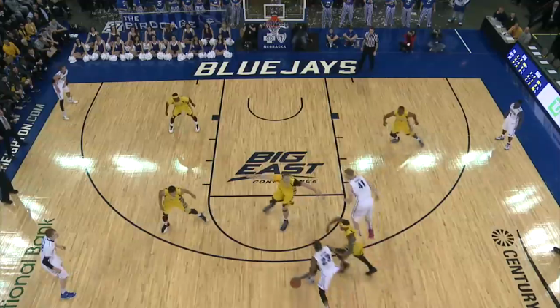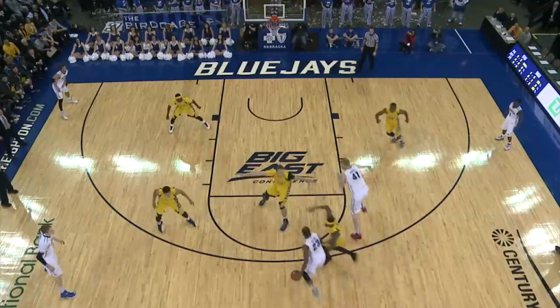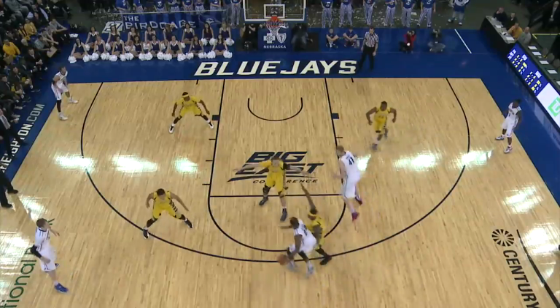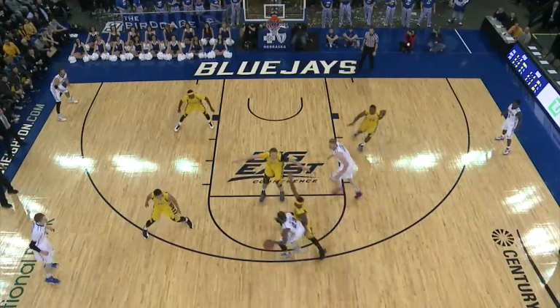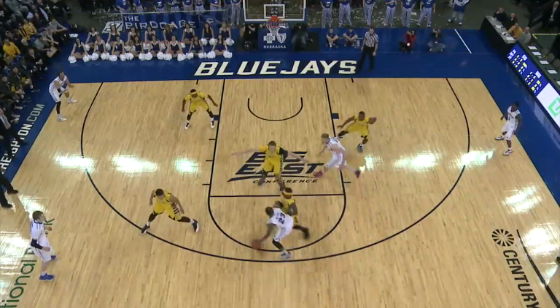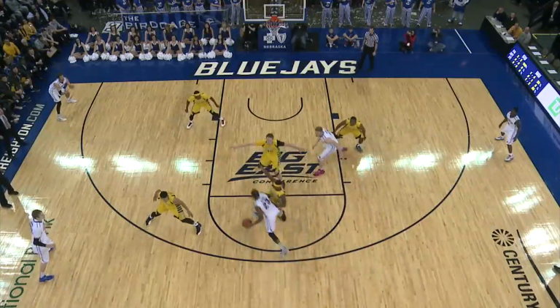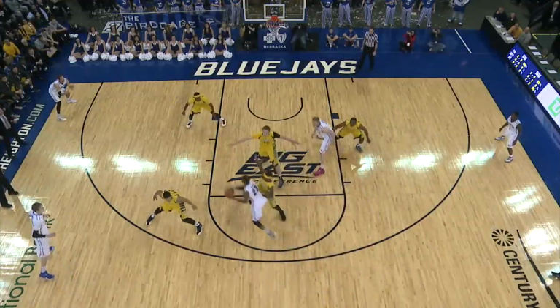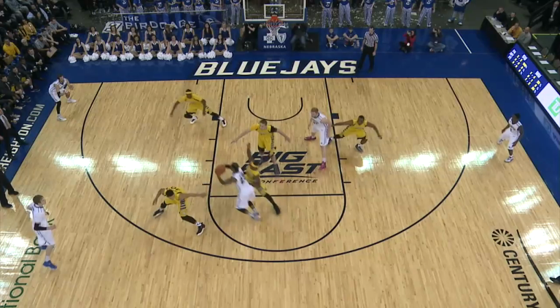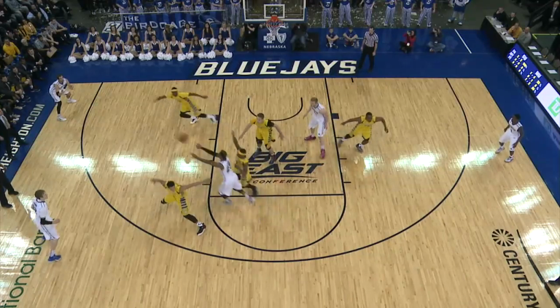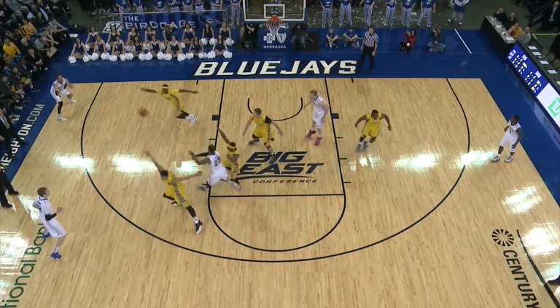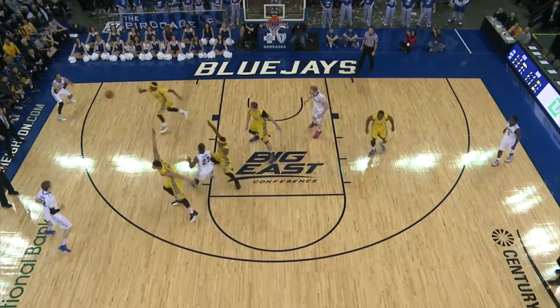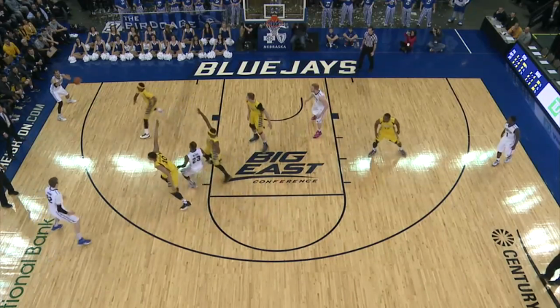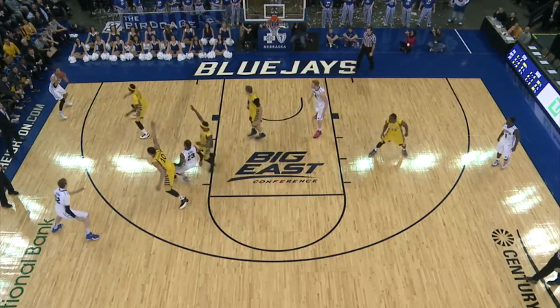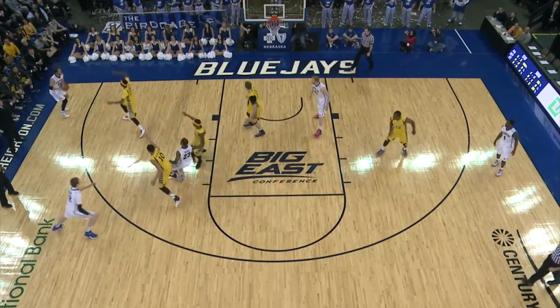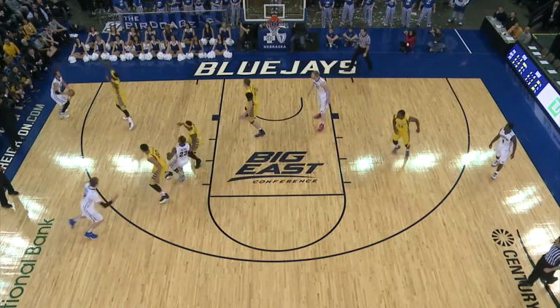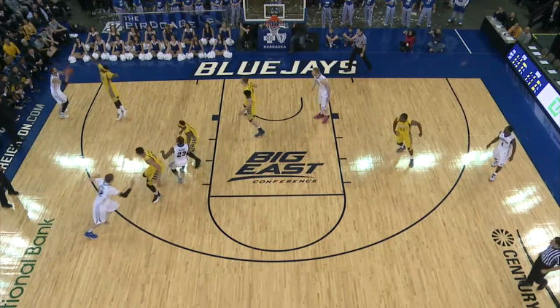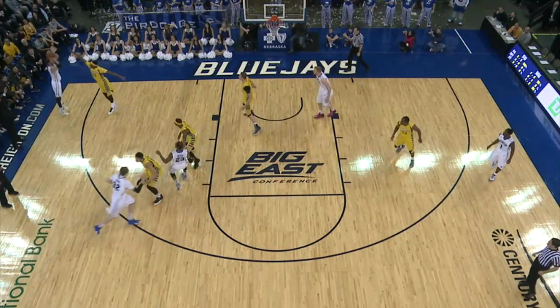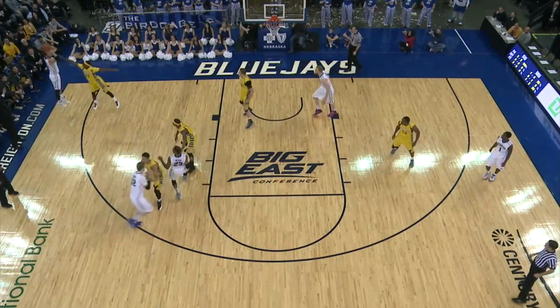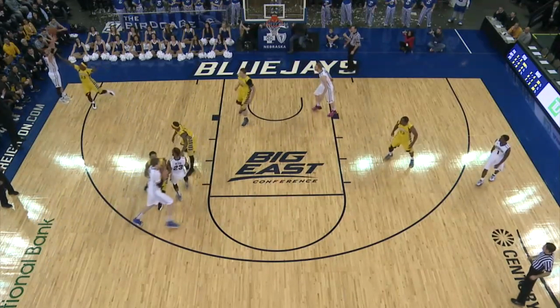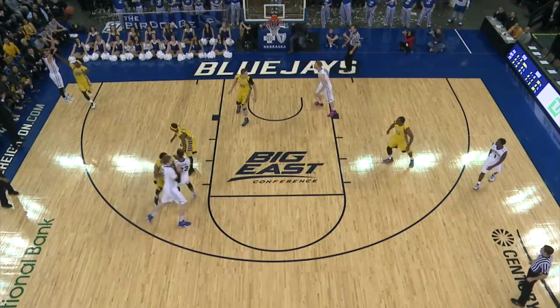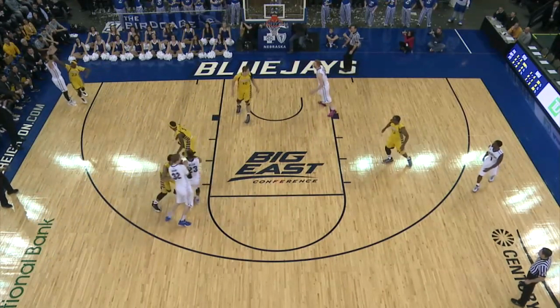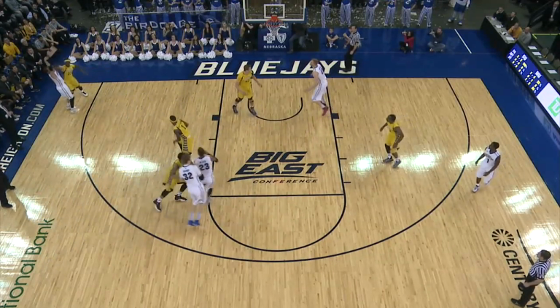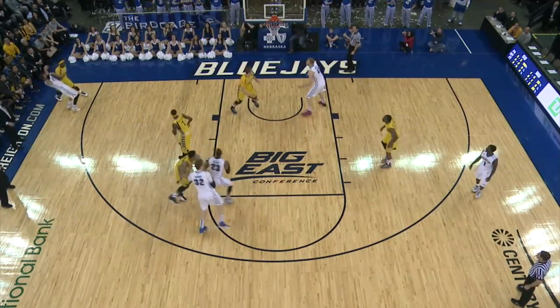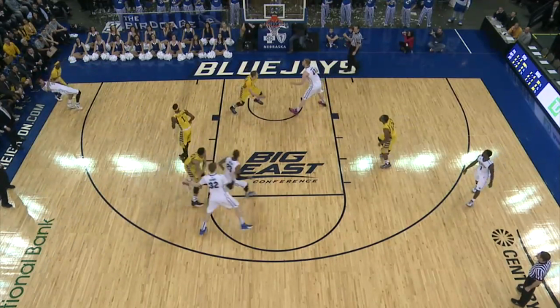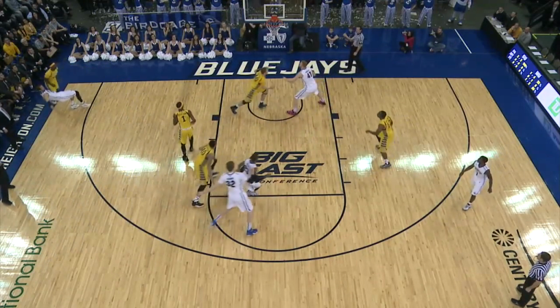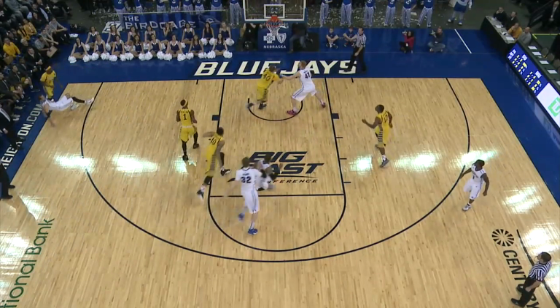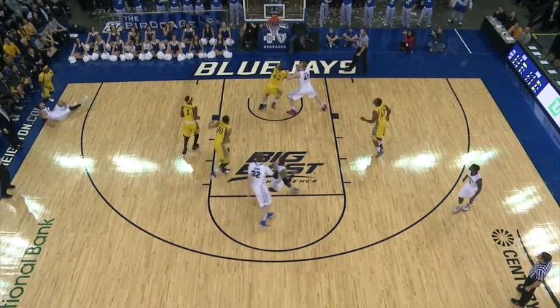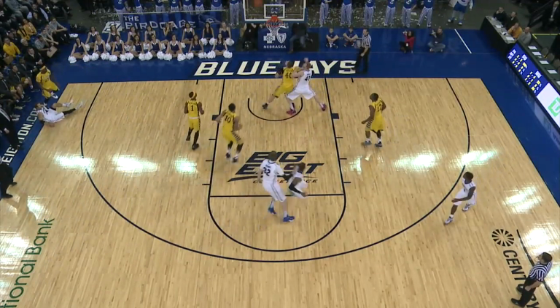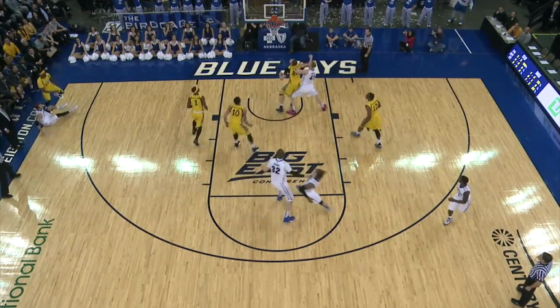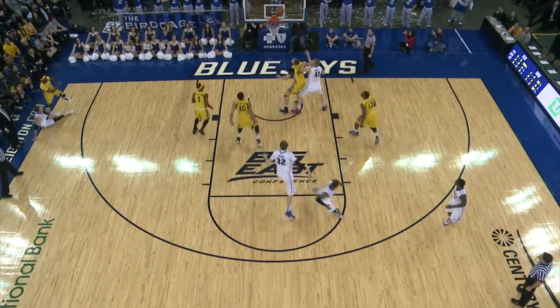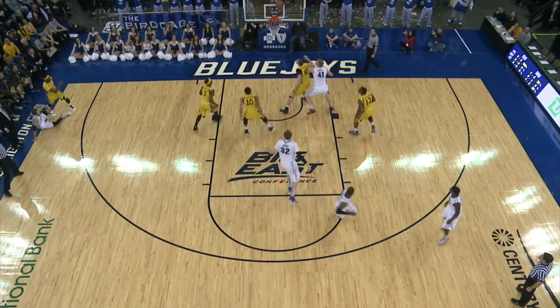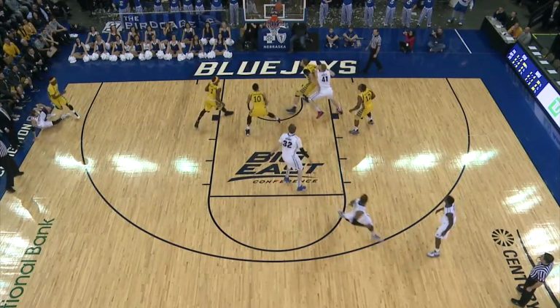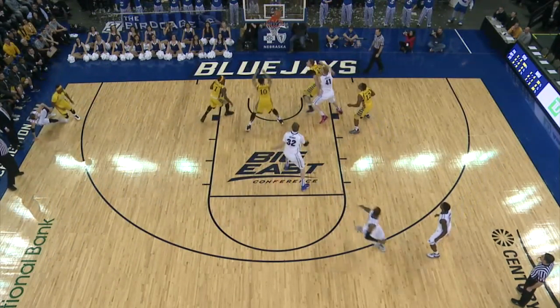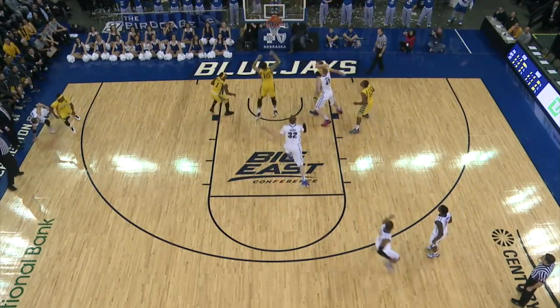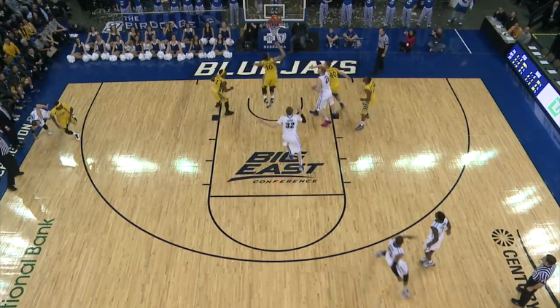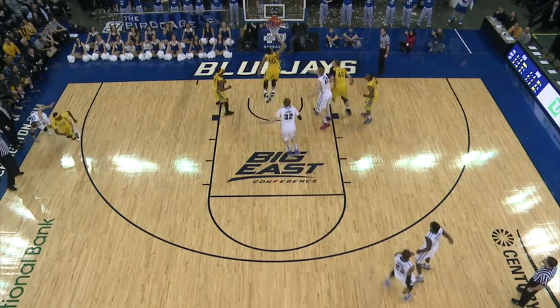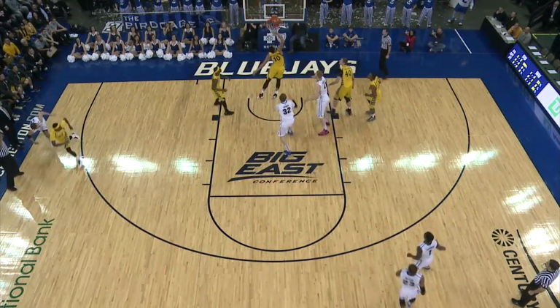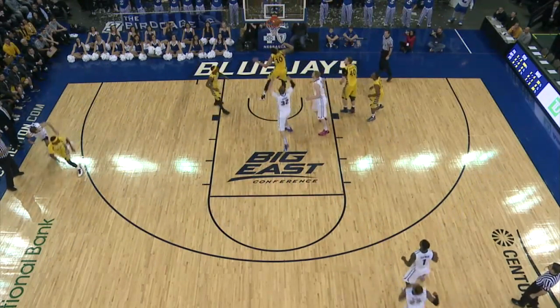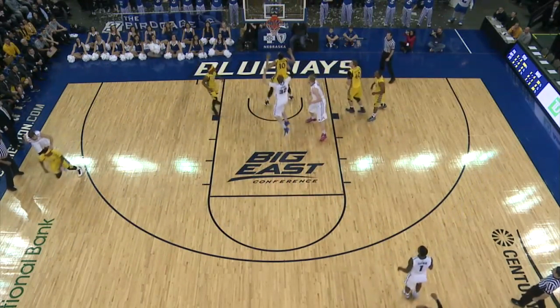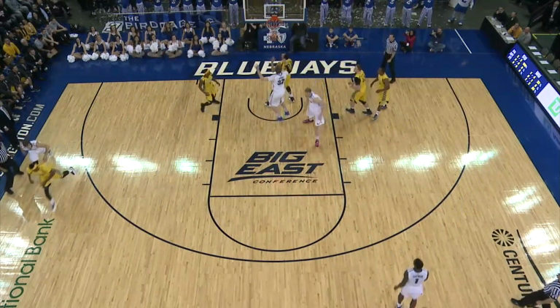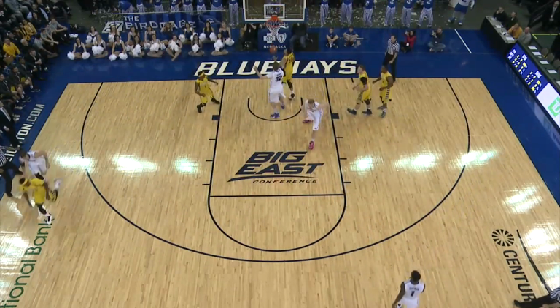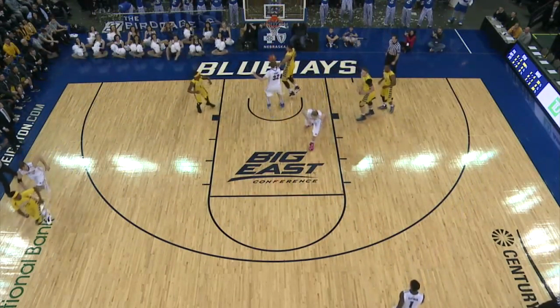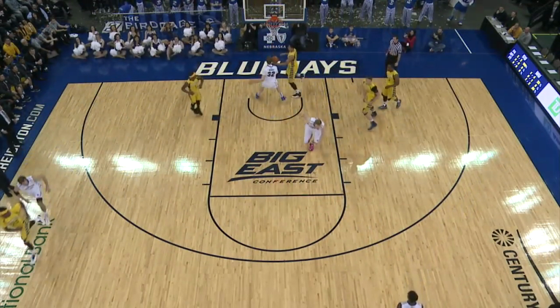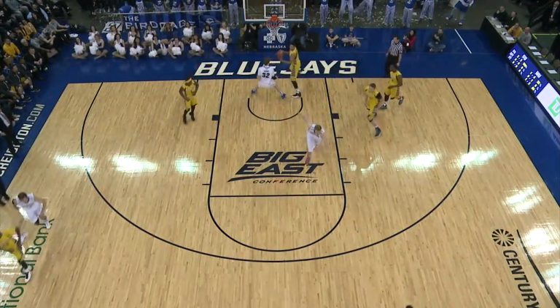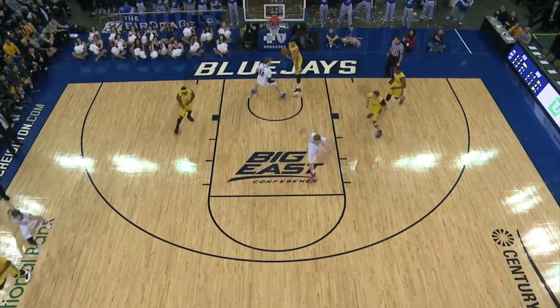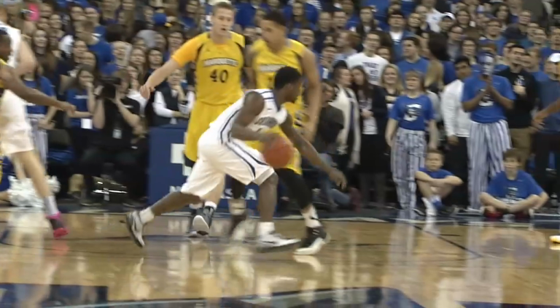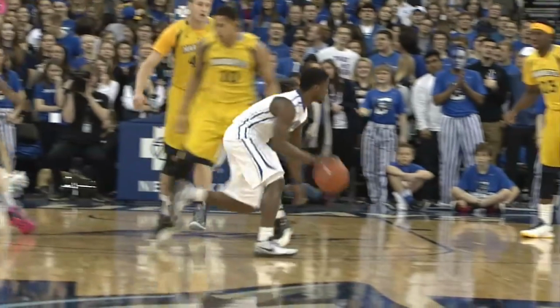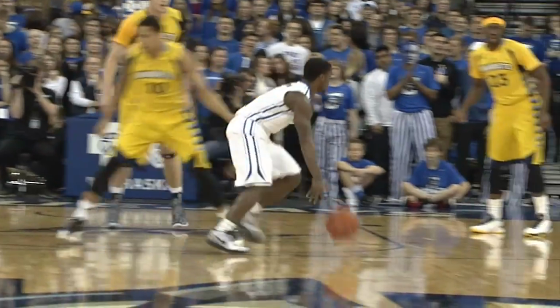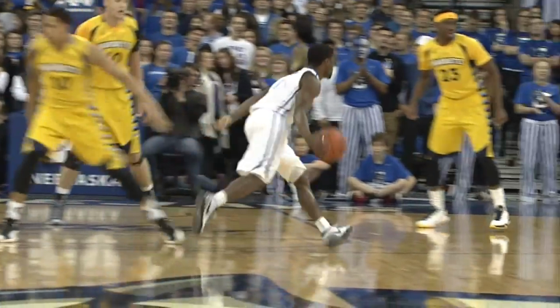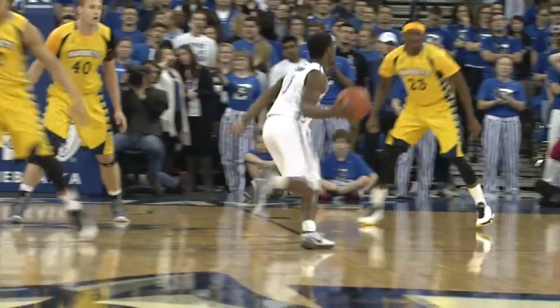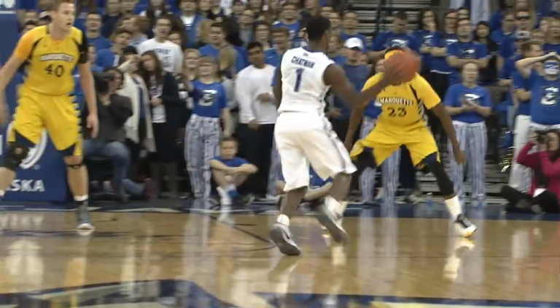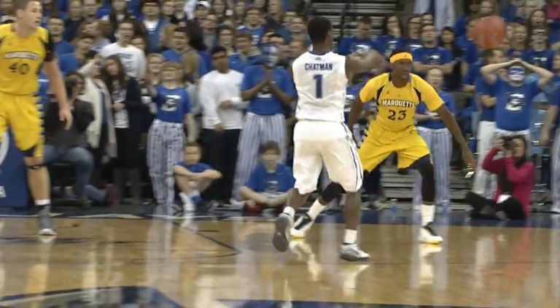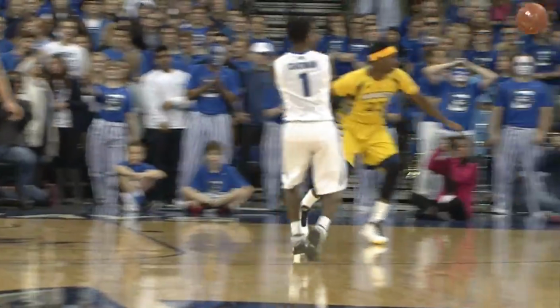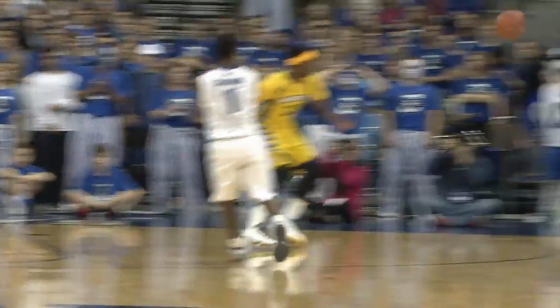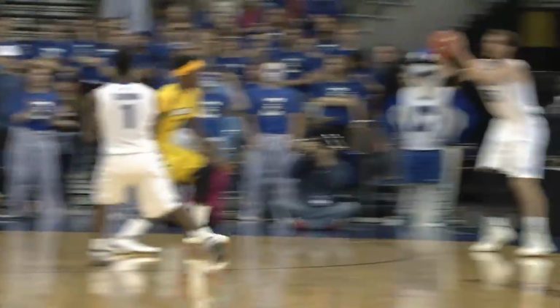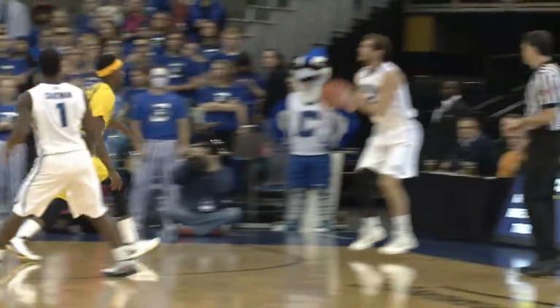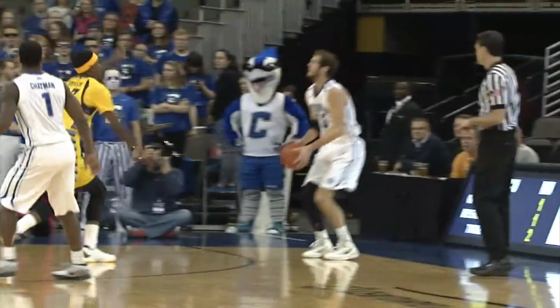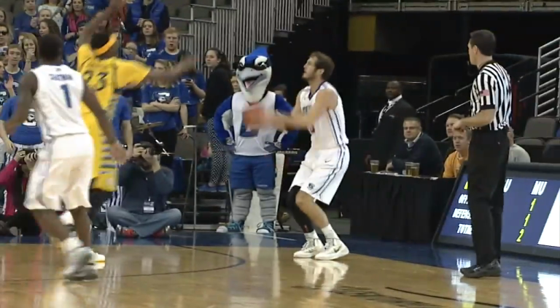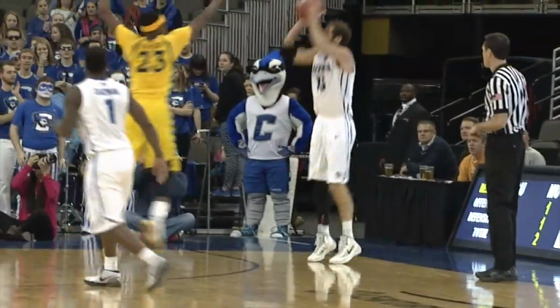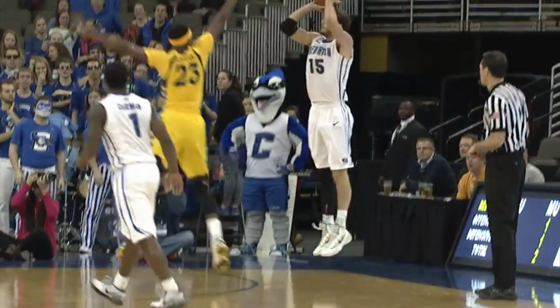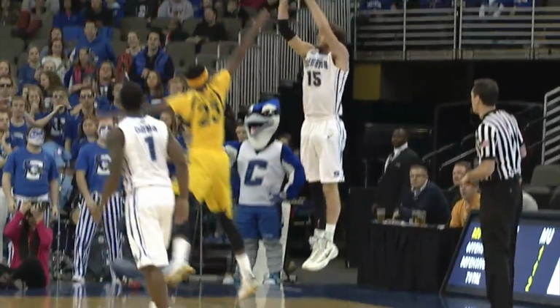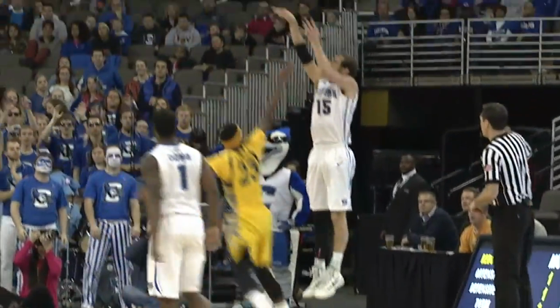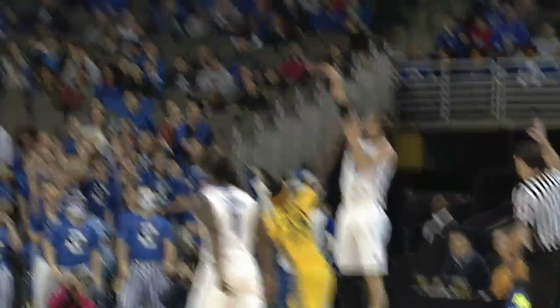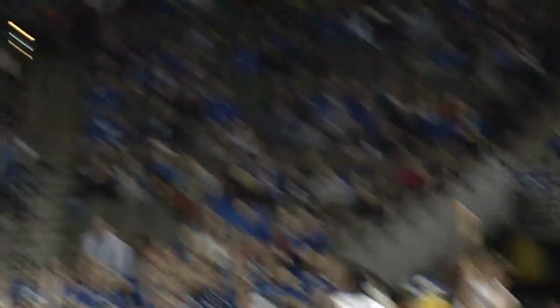Looking for a screen, Grassell rolls to the basket, nothing there, into the corner, and steps for an open three, and it falls. Shooter closes the deficit down to one.